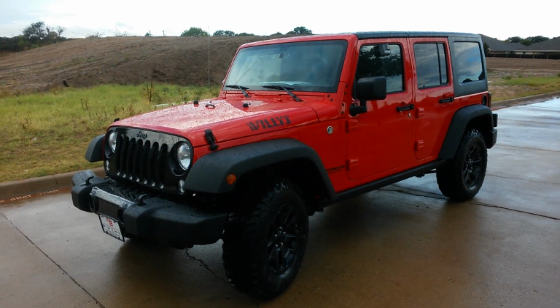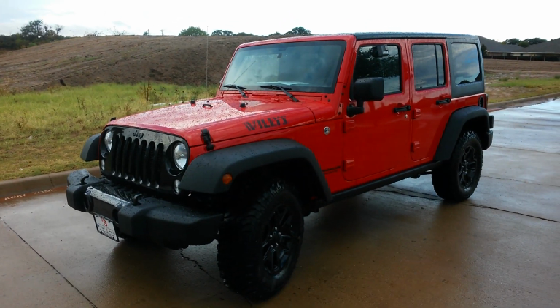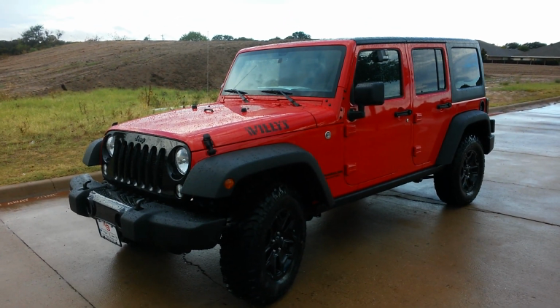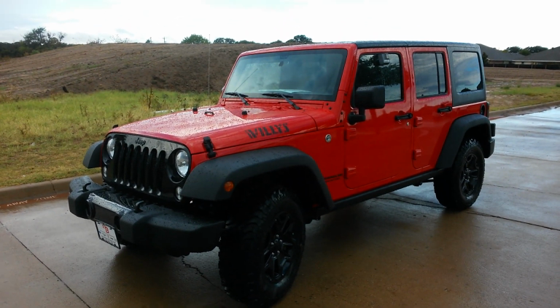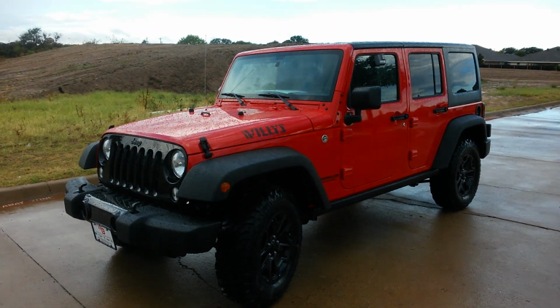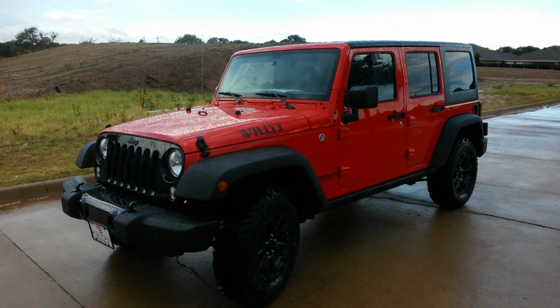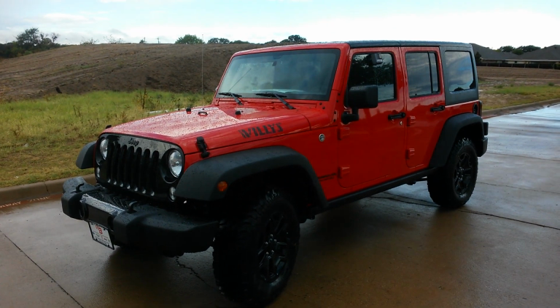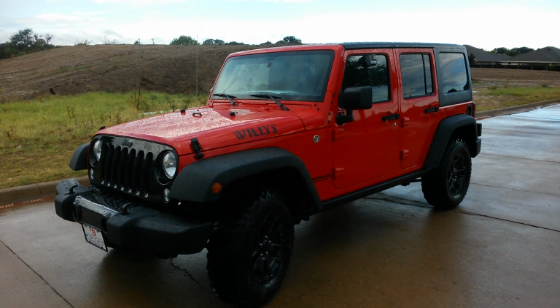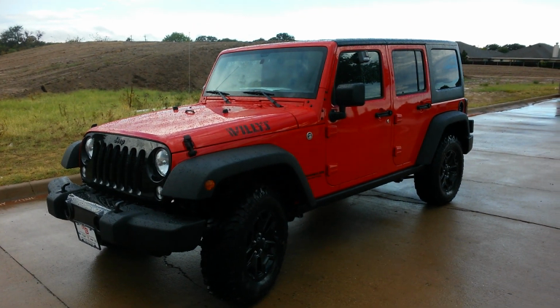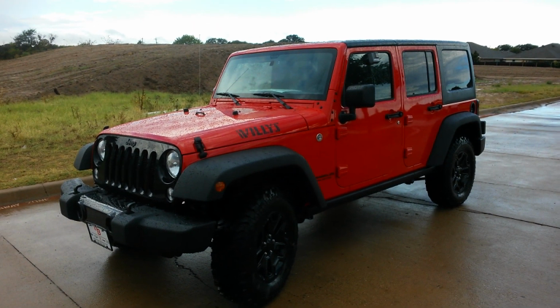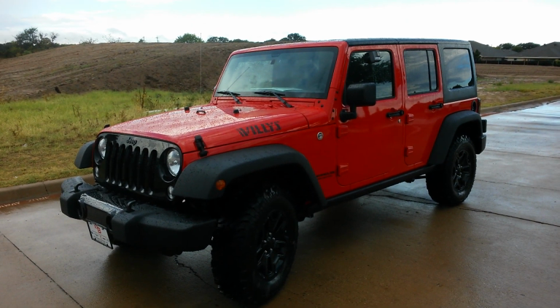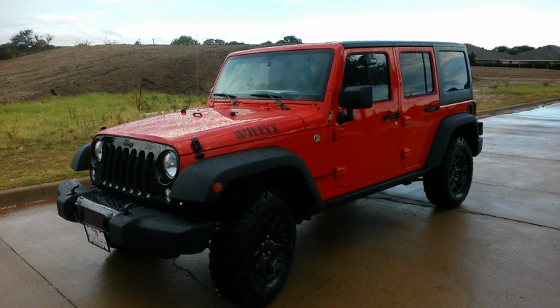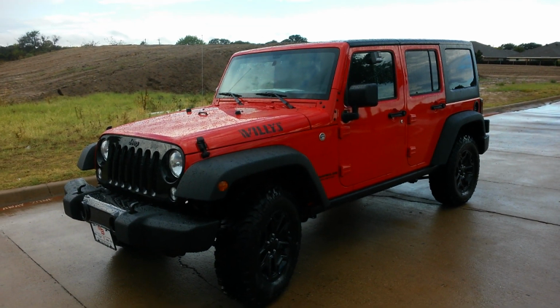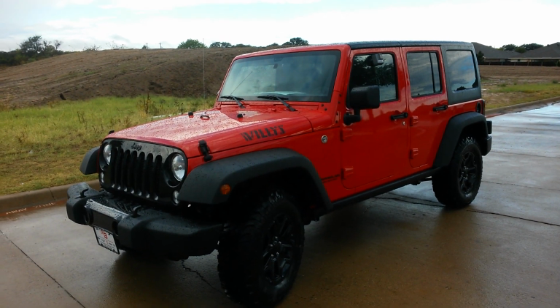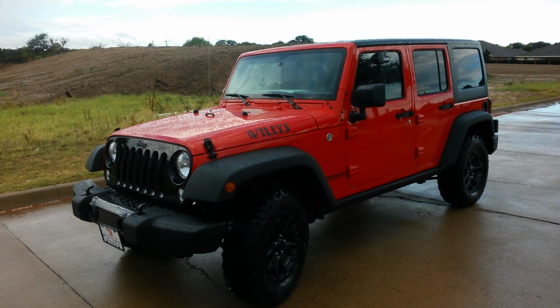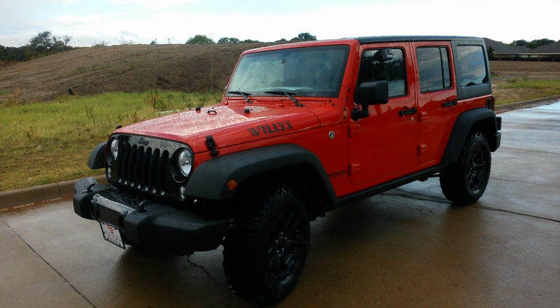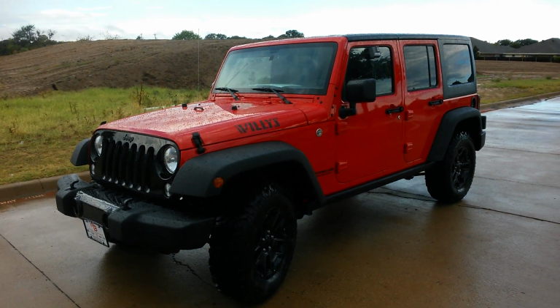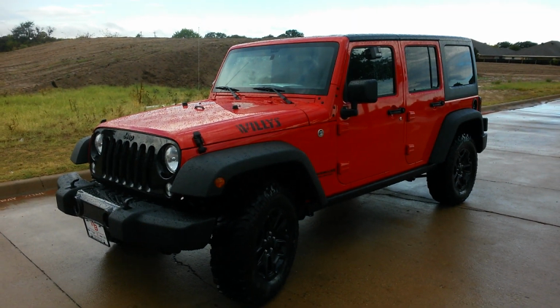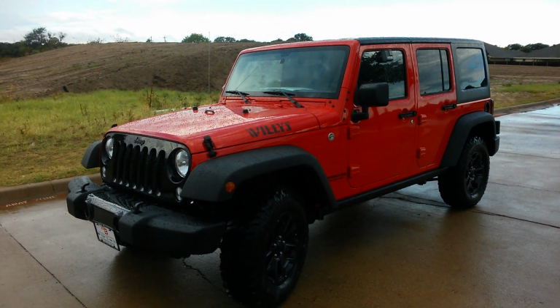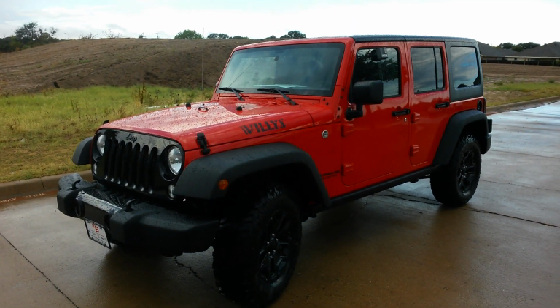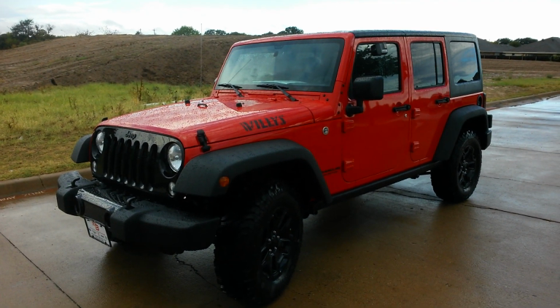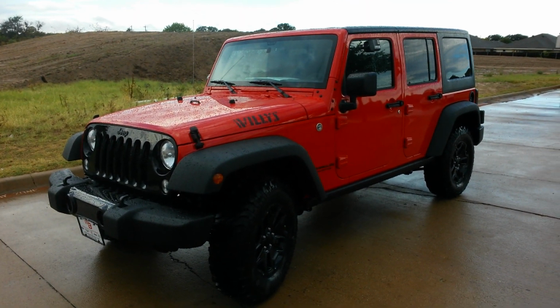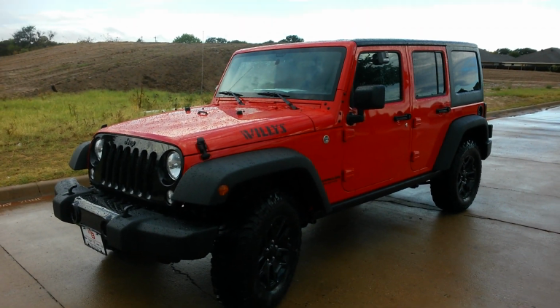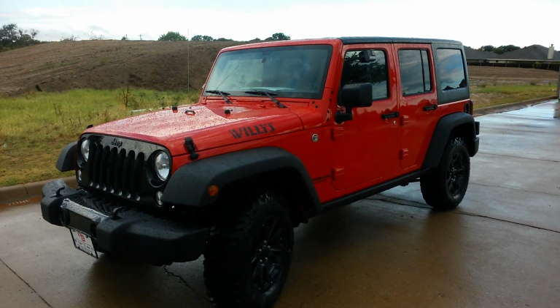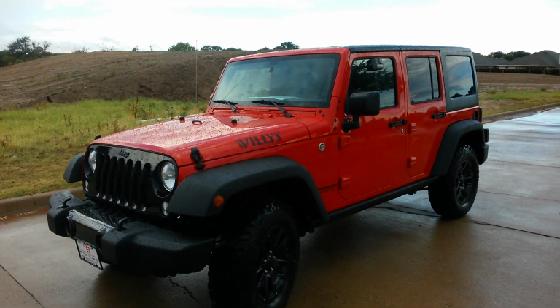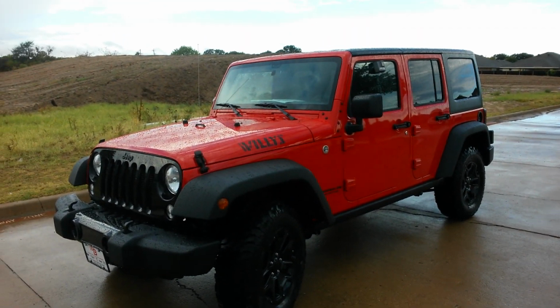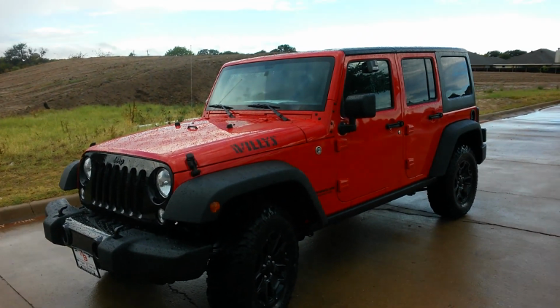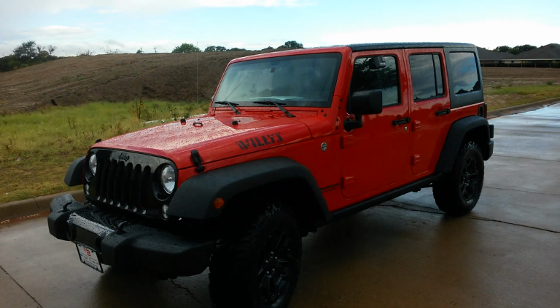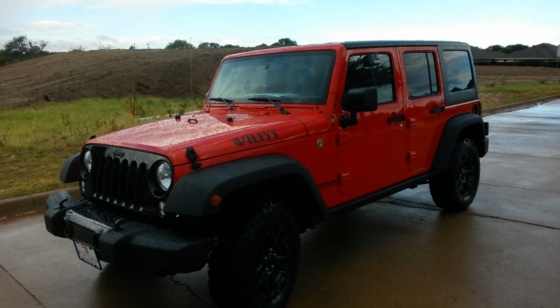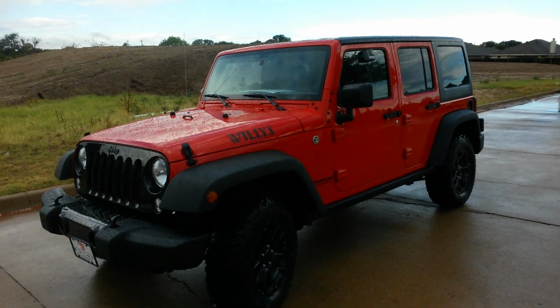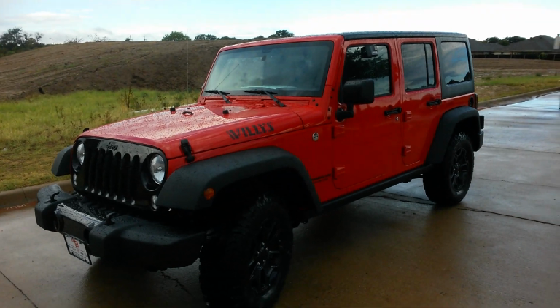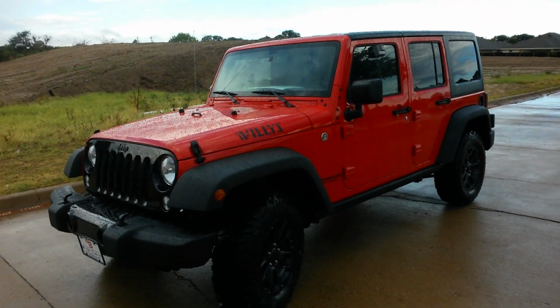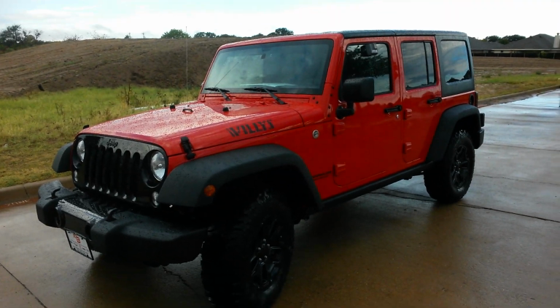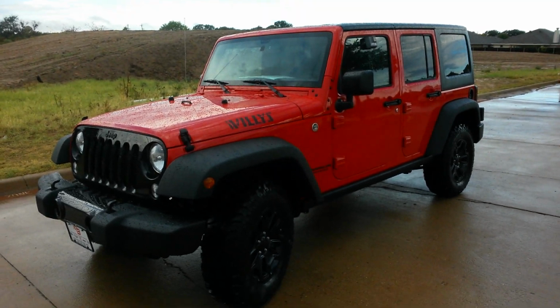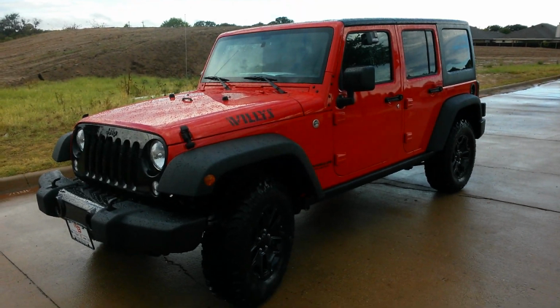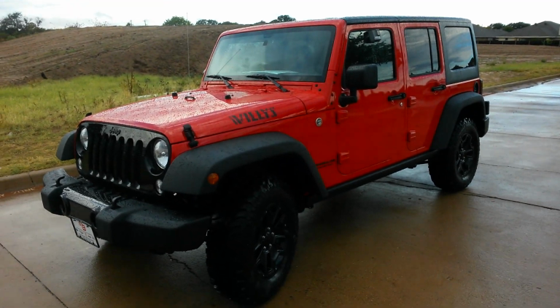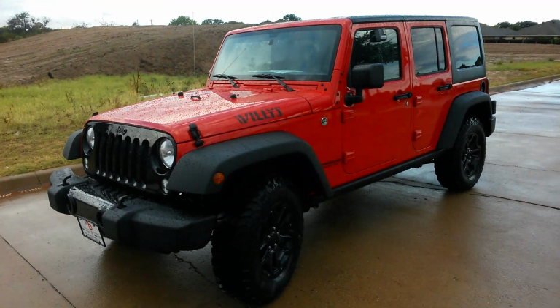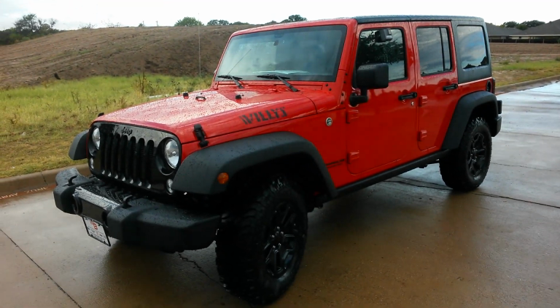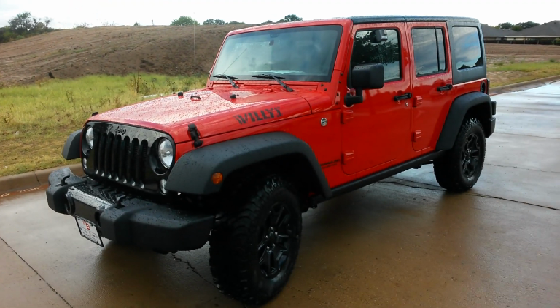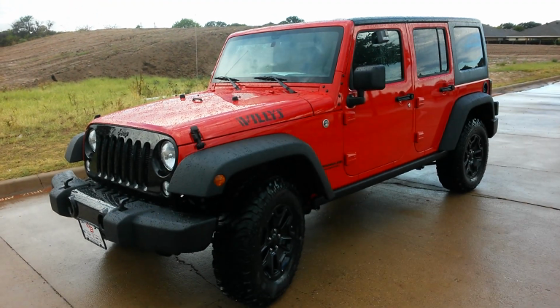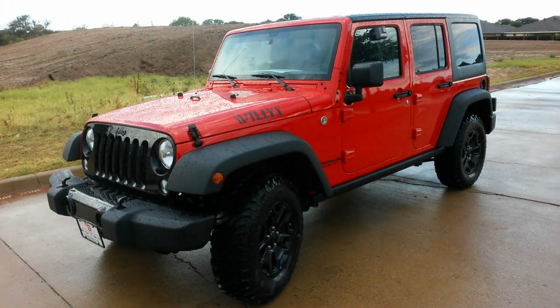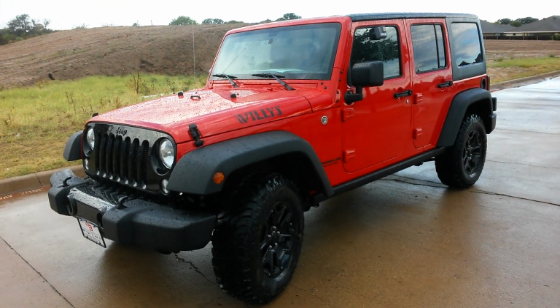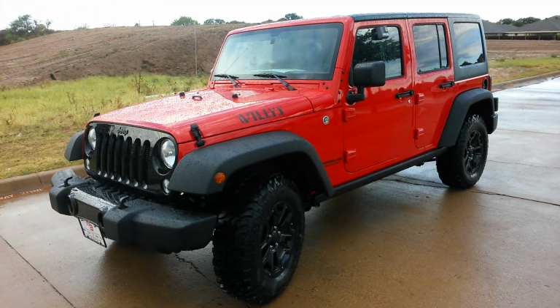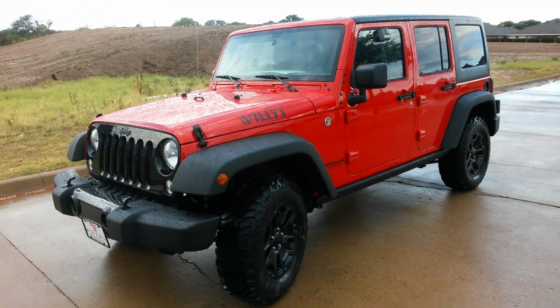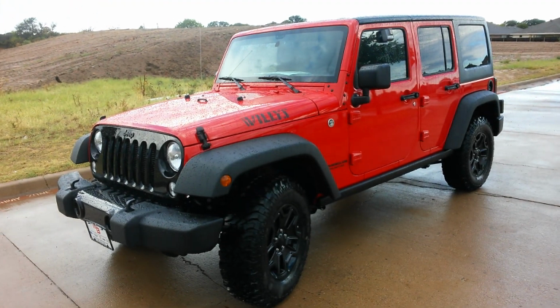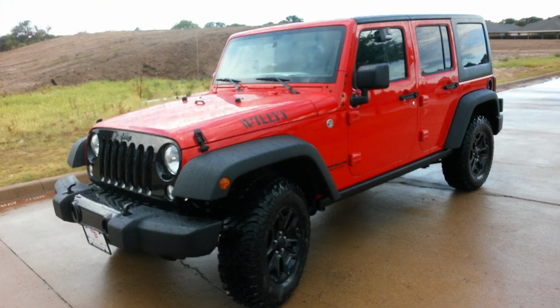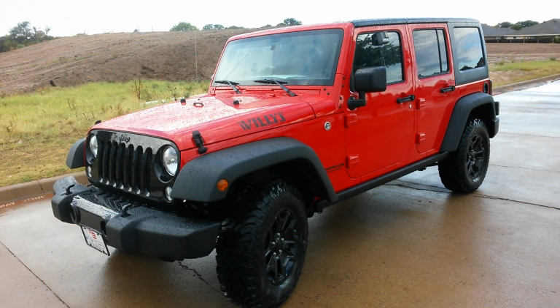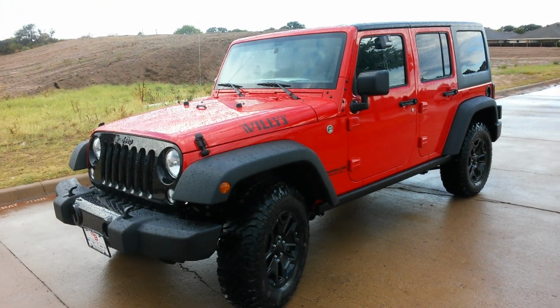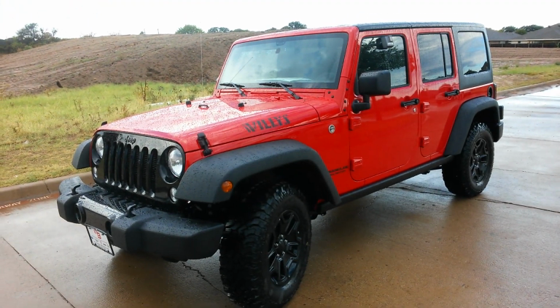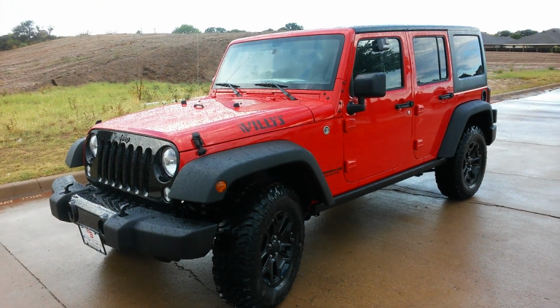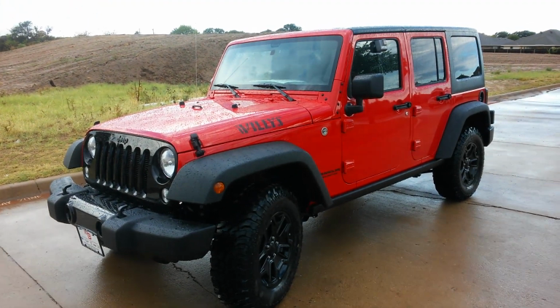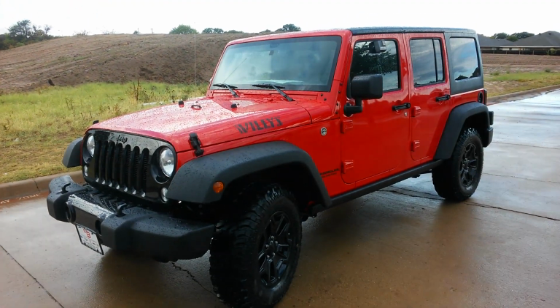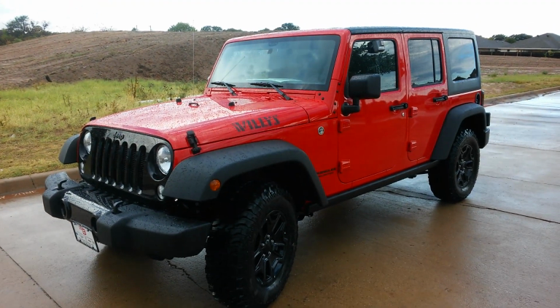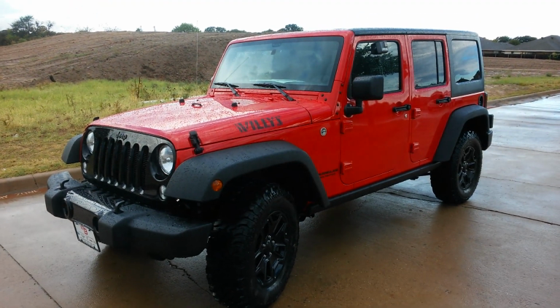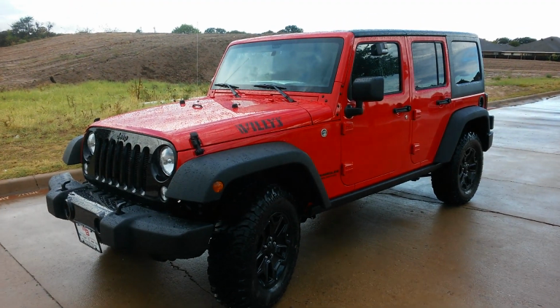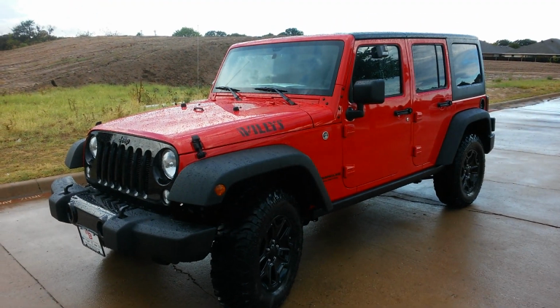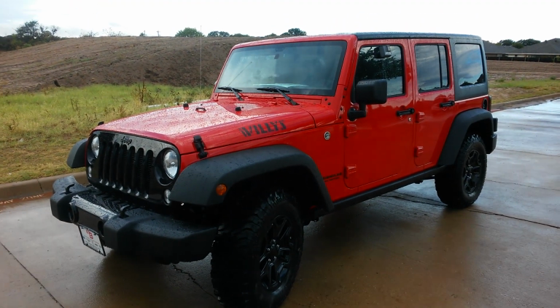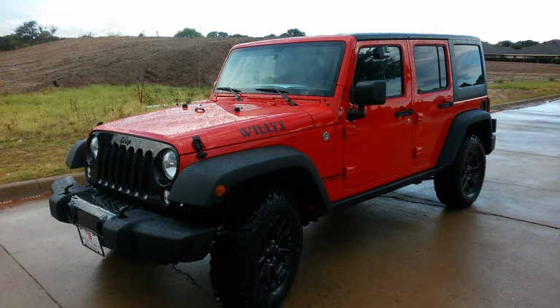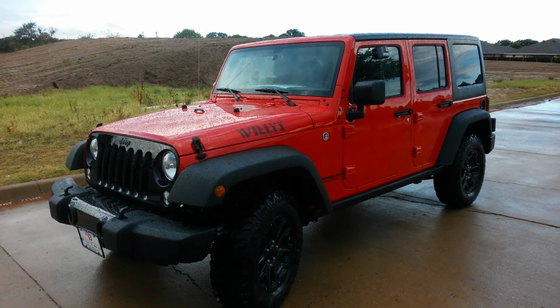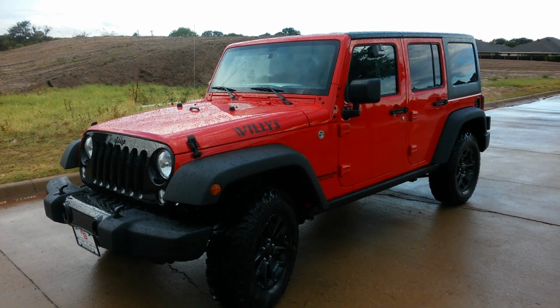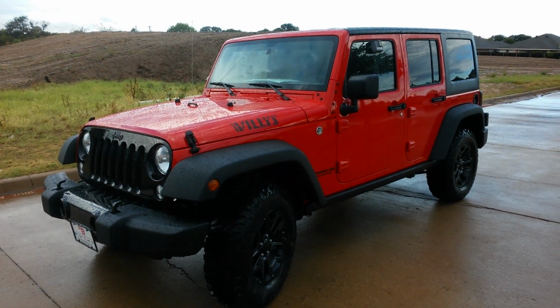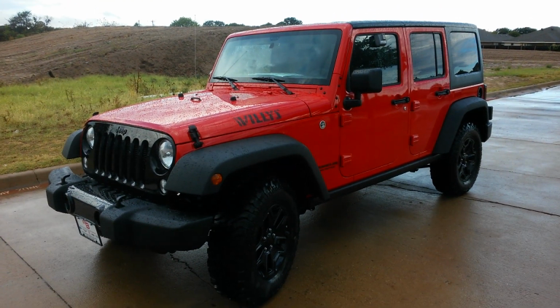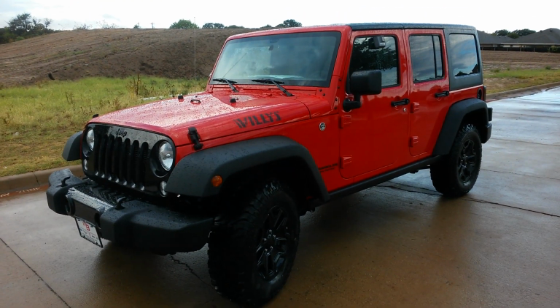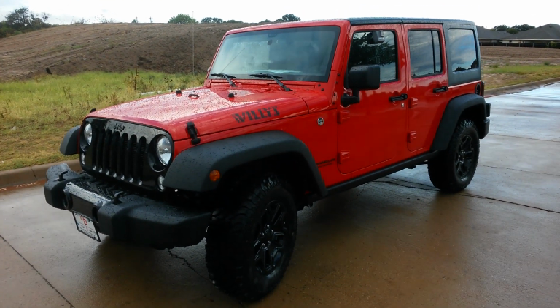What you're looking at is a brand new 2016 Wrangler Unlimited. This is called the Willie's Wheeler Edition.